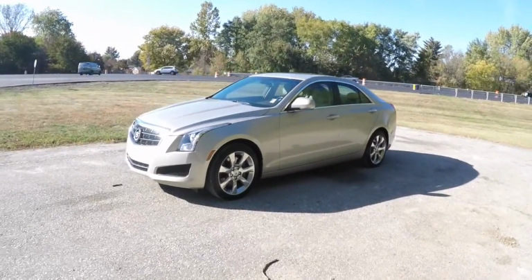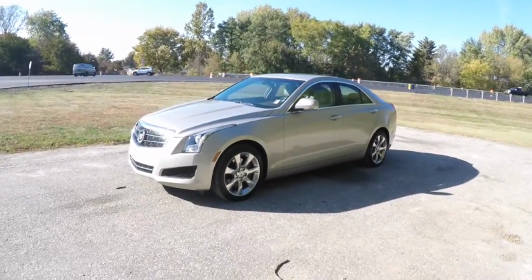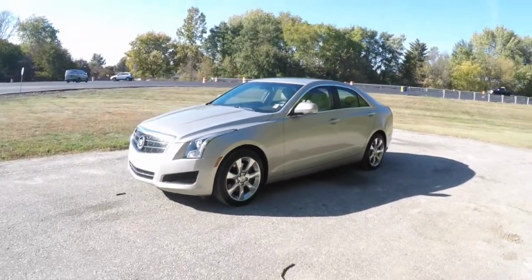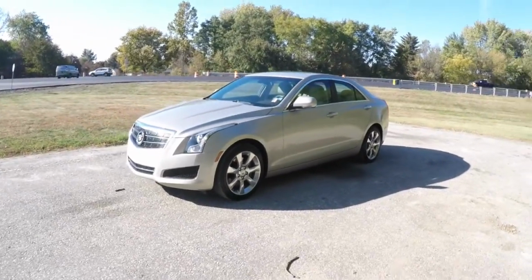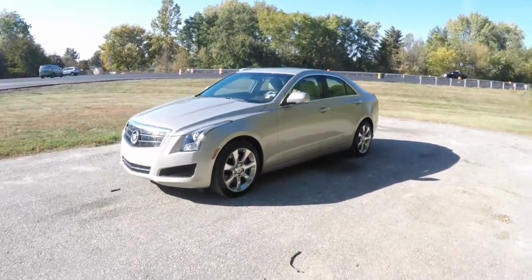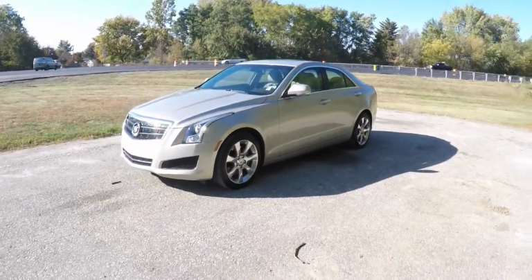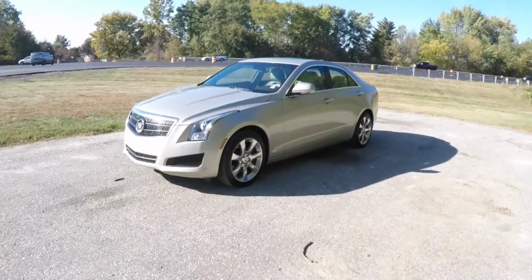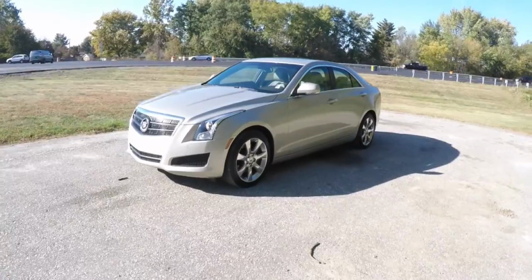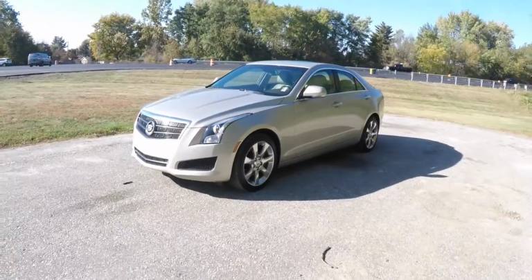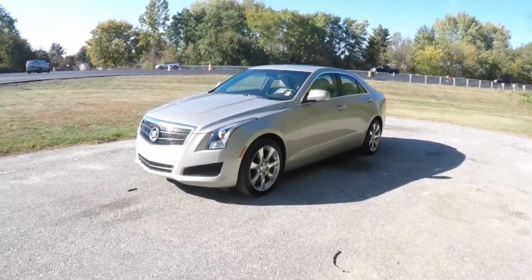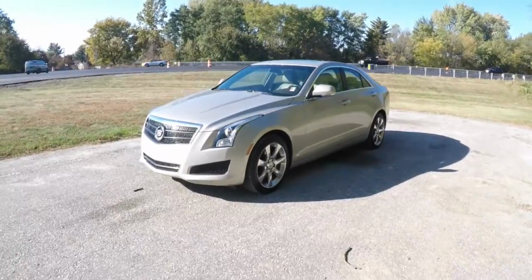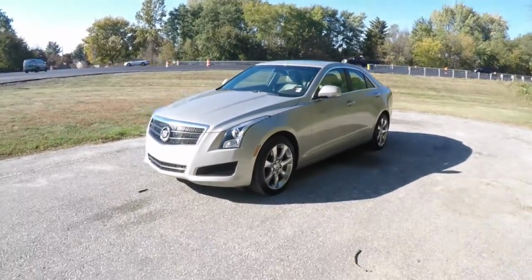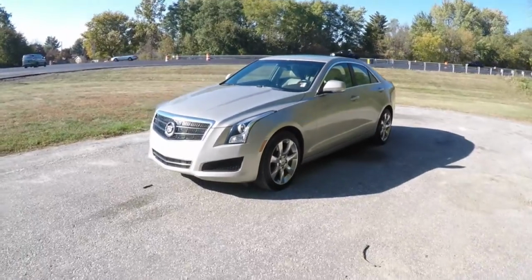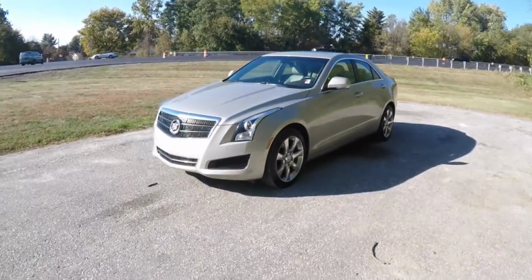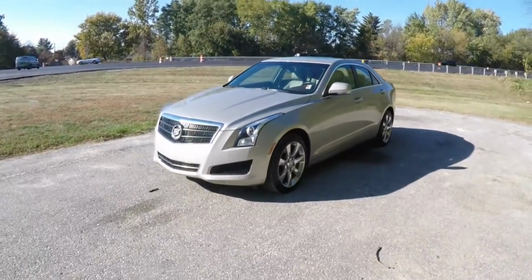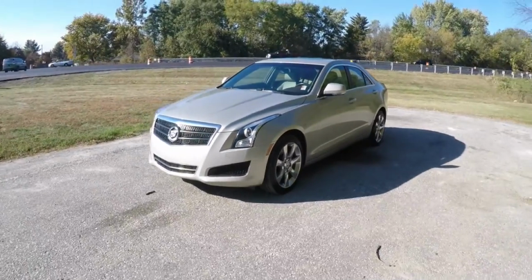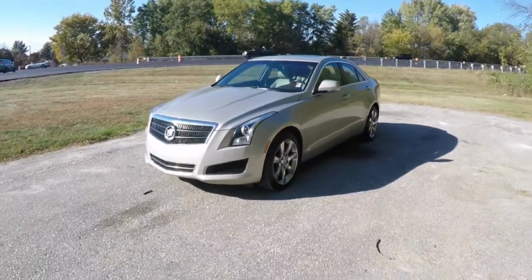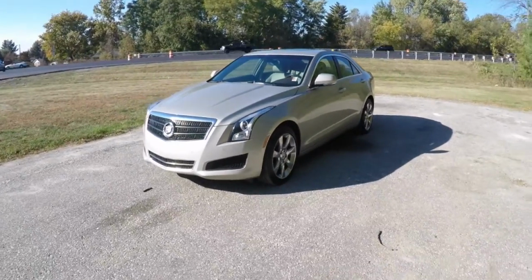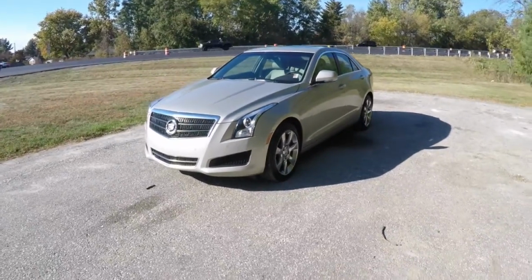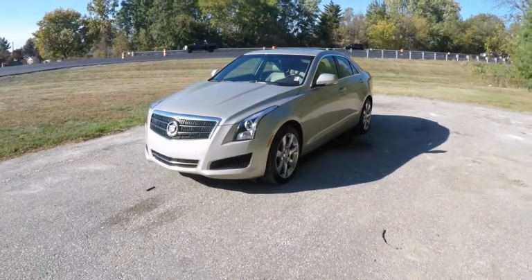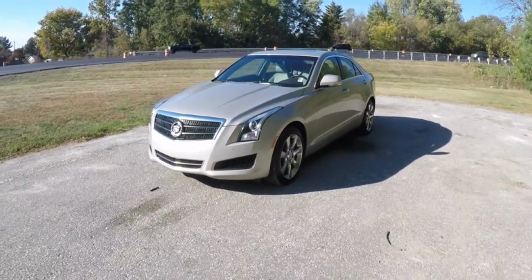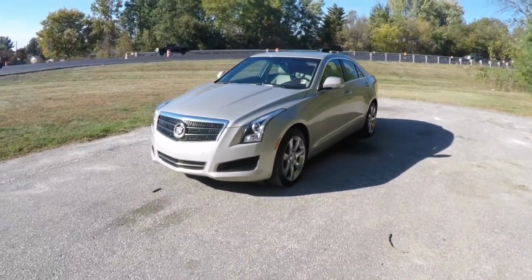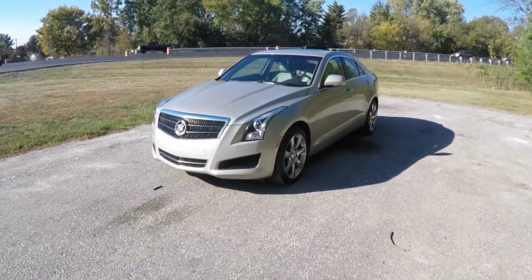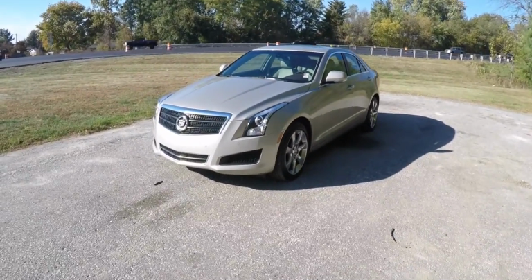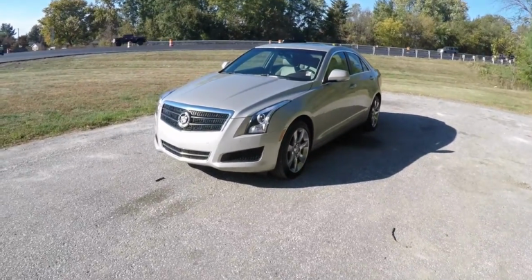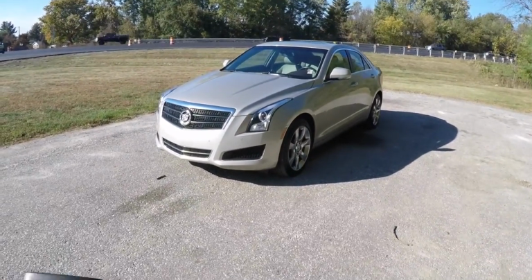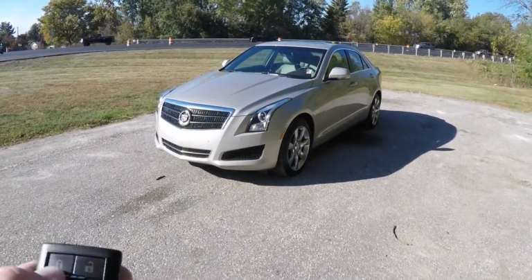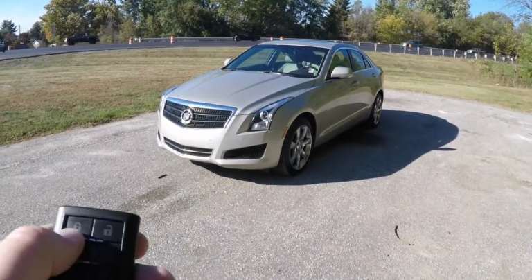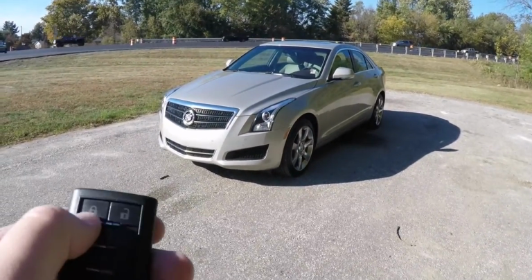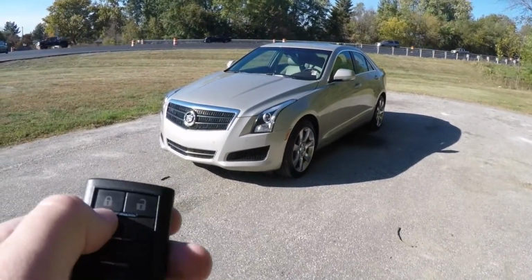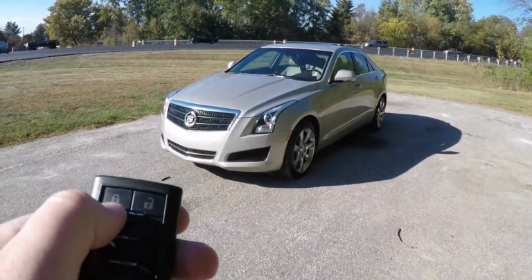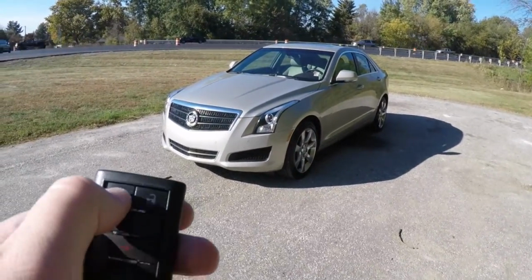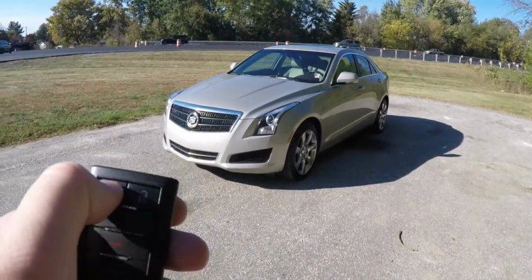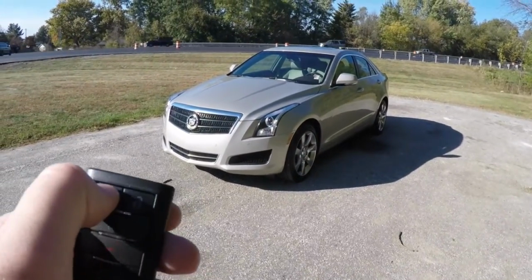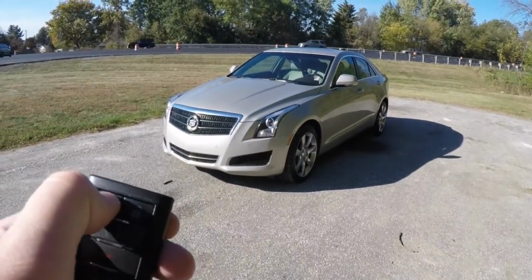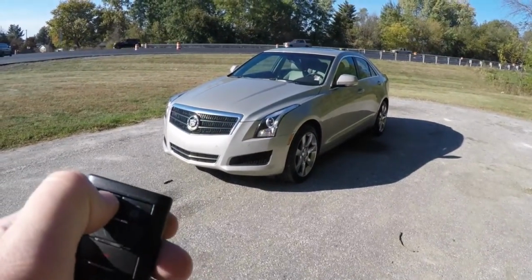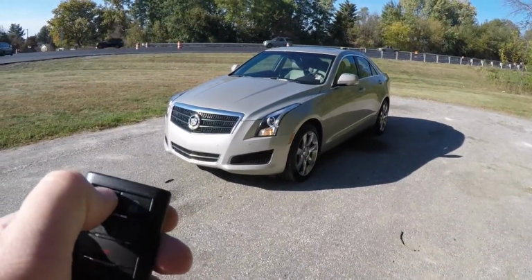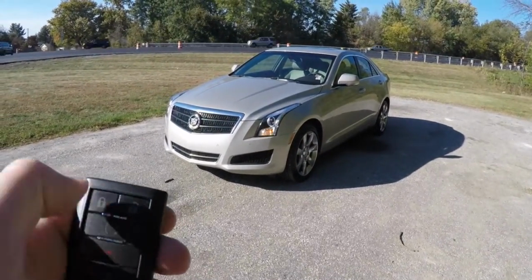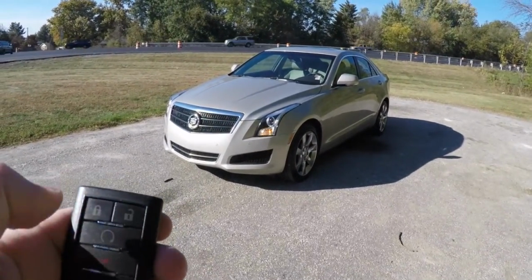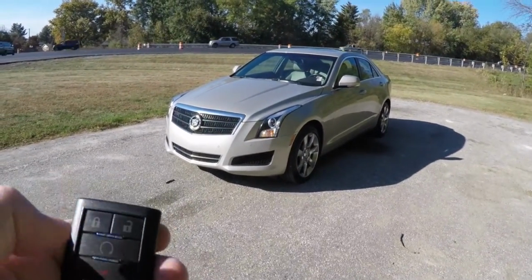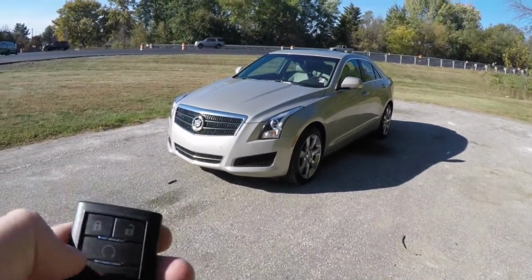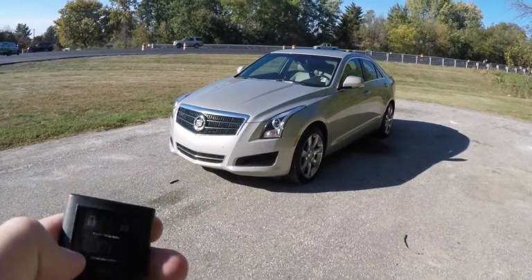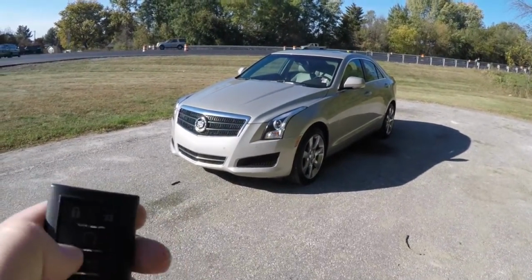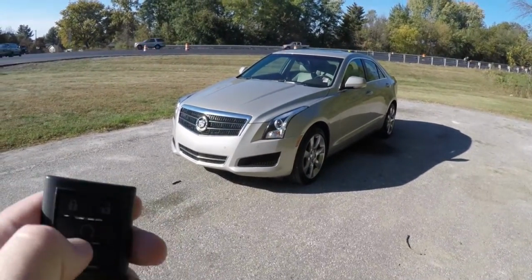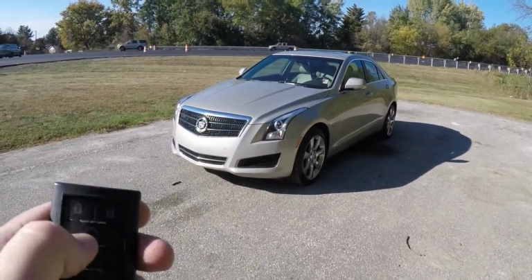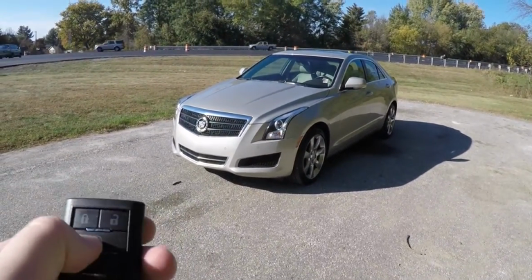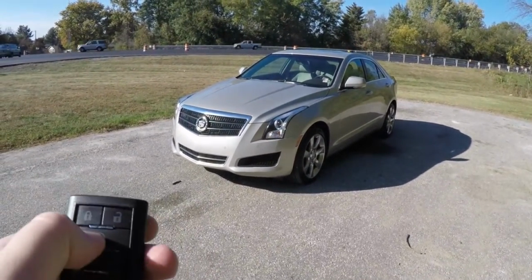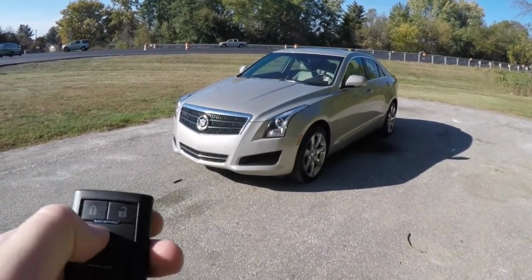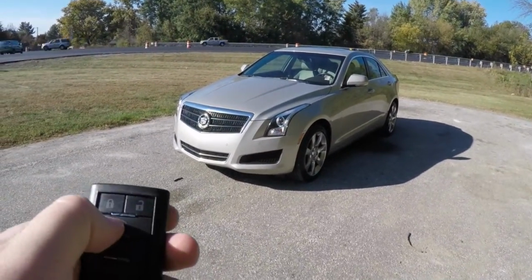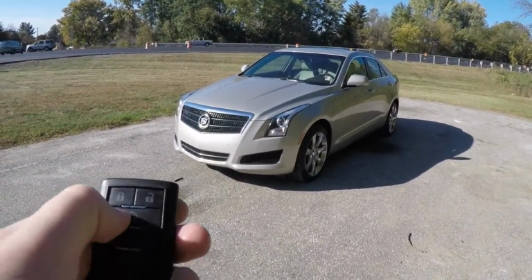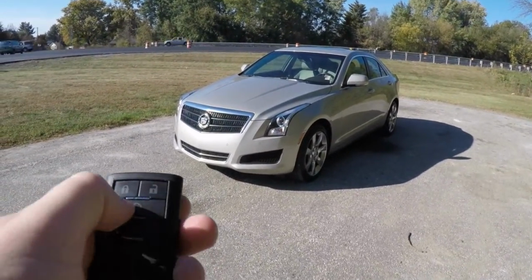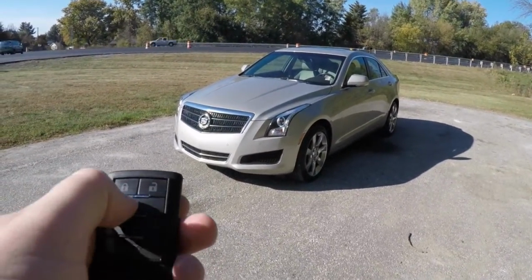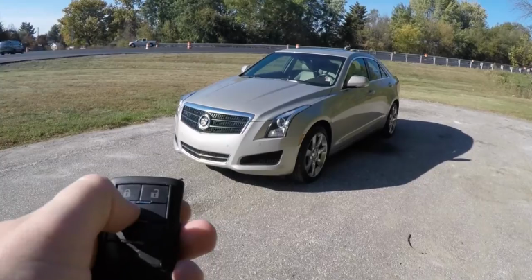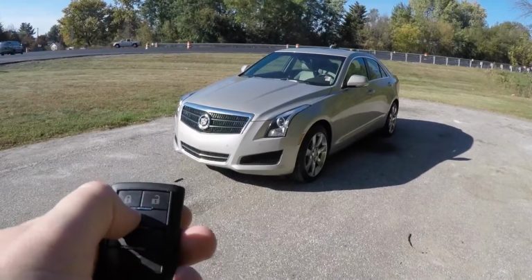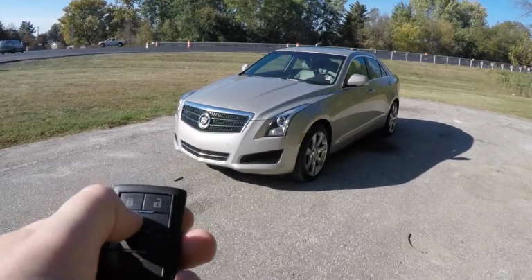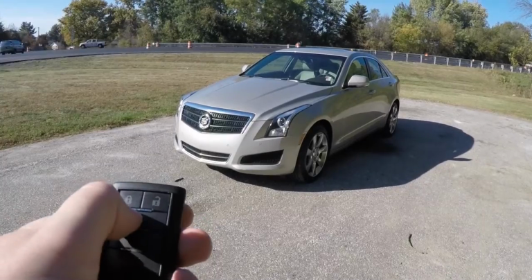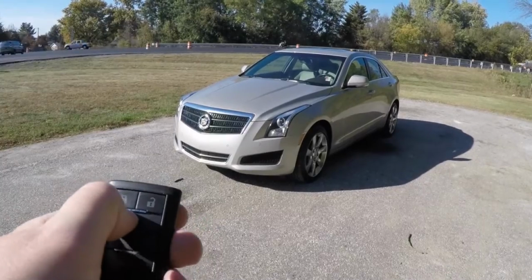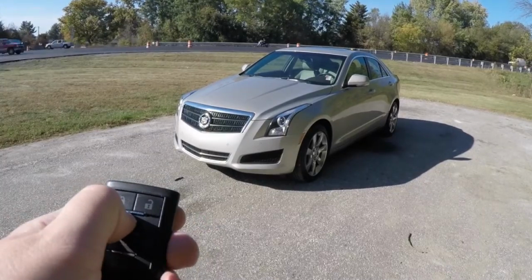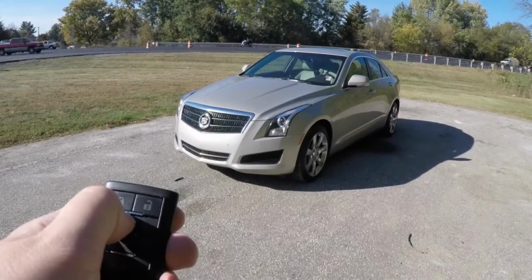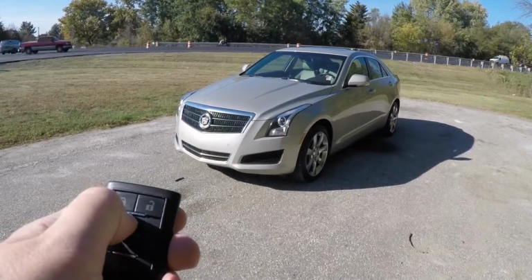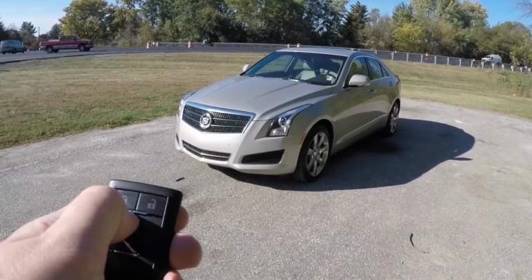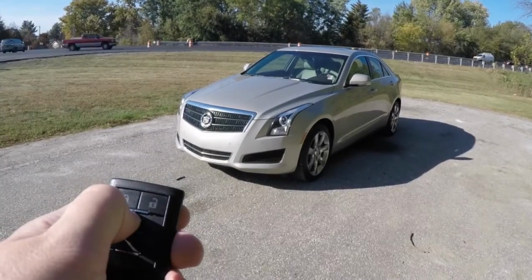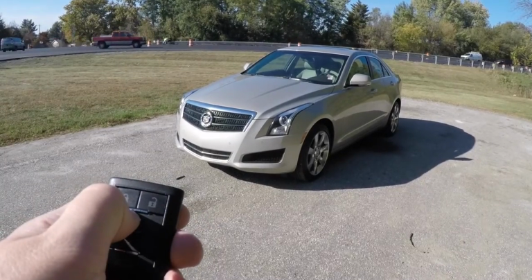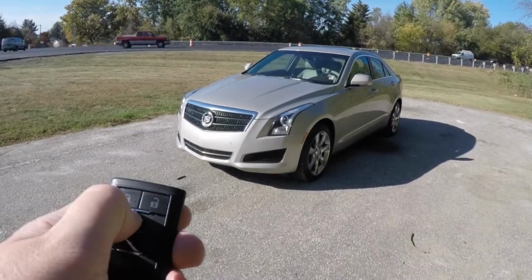This vehicle is equipped with a remote start. To activate it is easy — first simply lock the vehicle, then press and hold the remote start button for approximately 4 seconds.